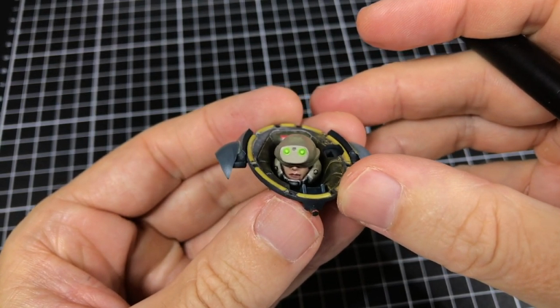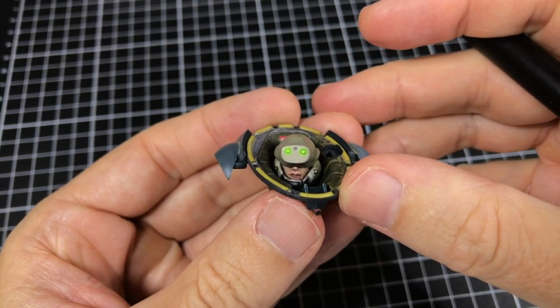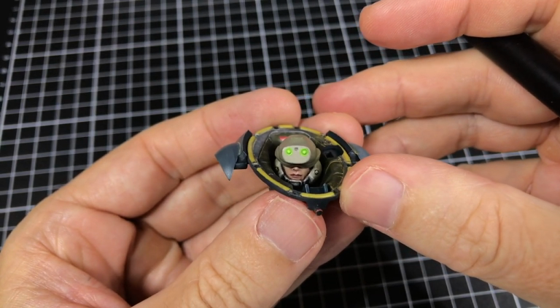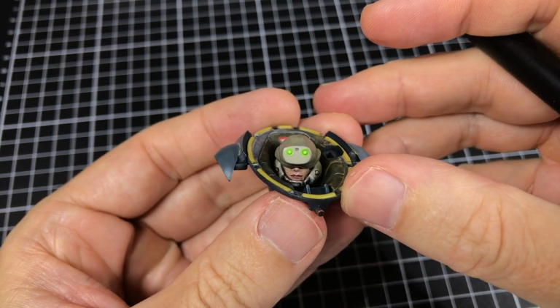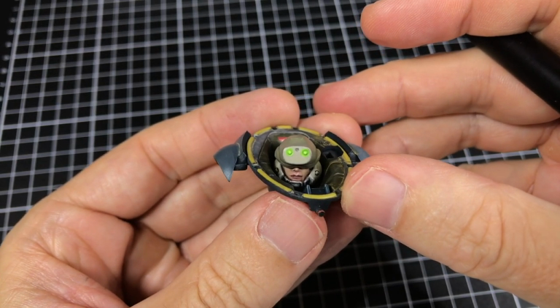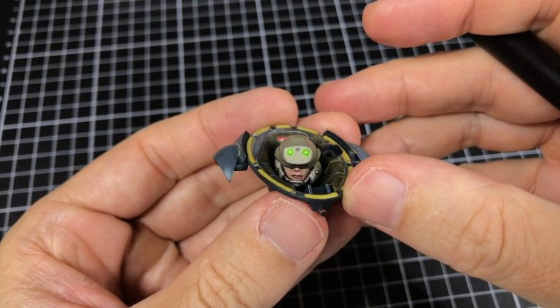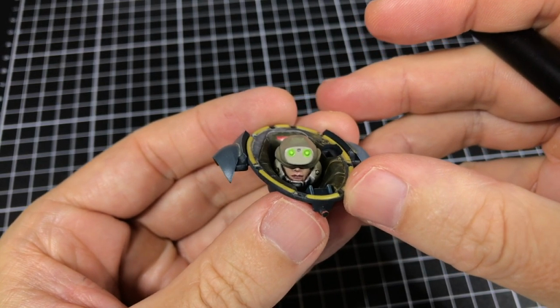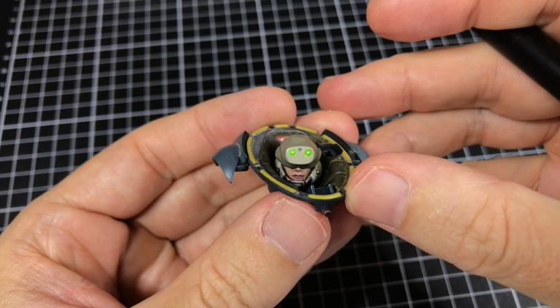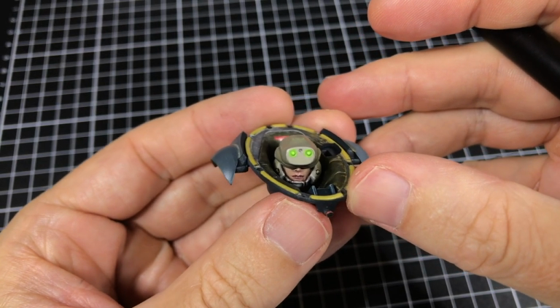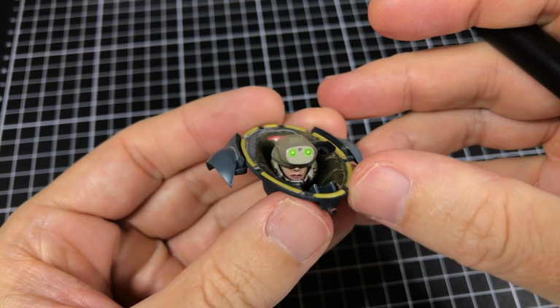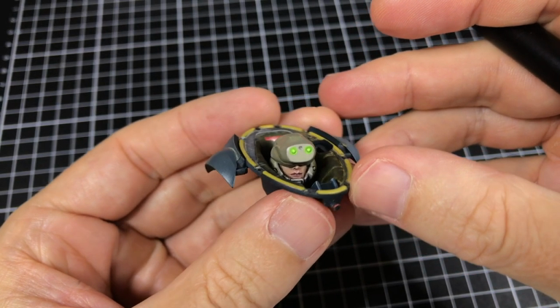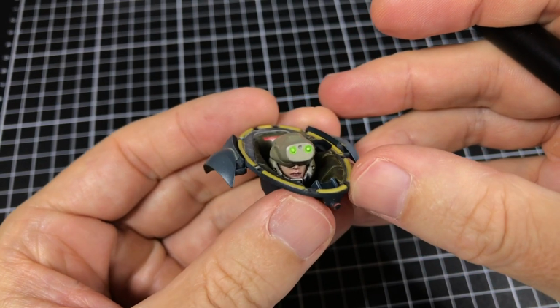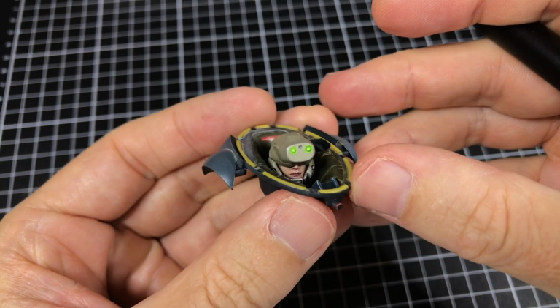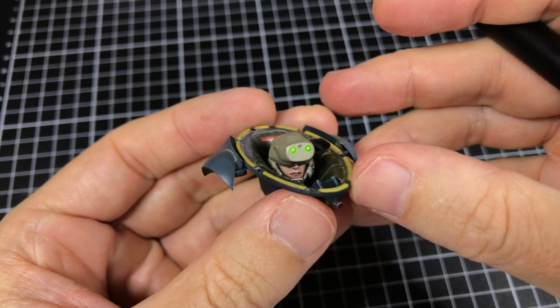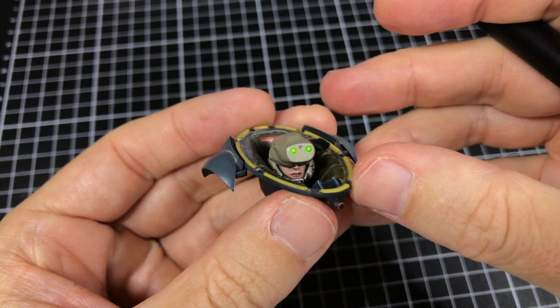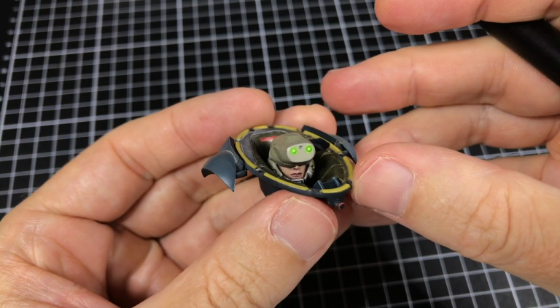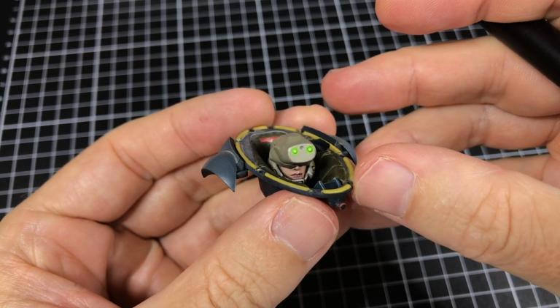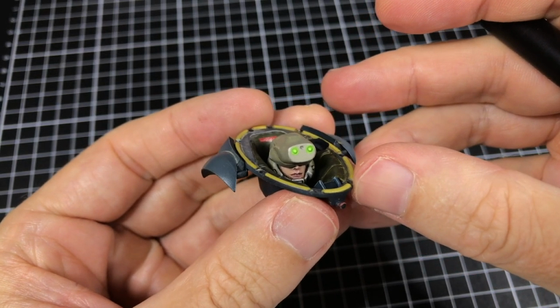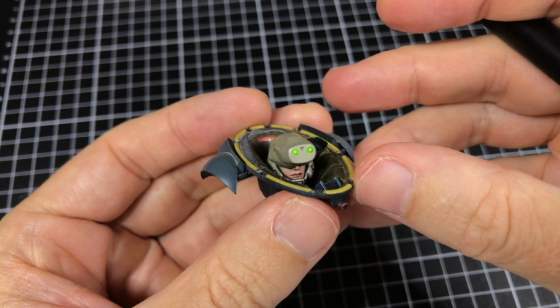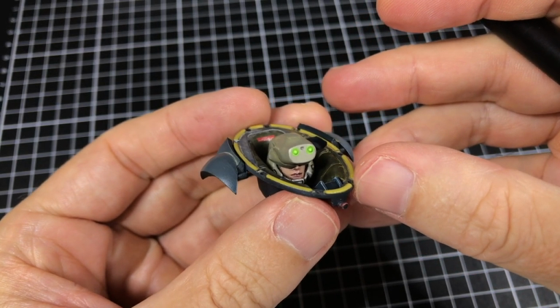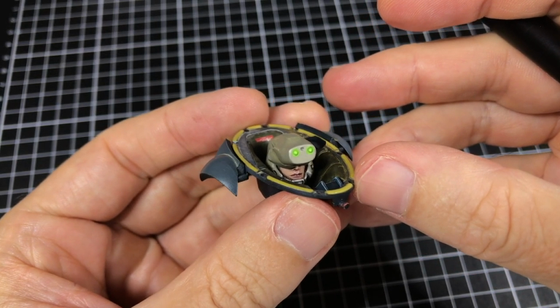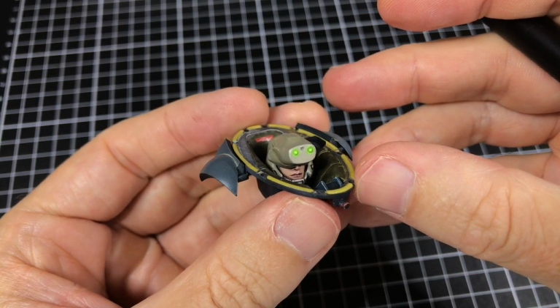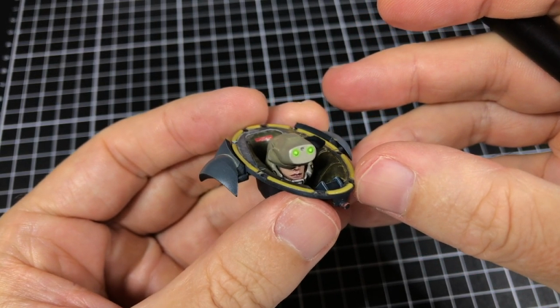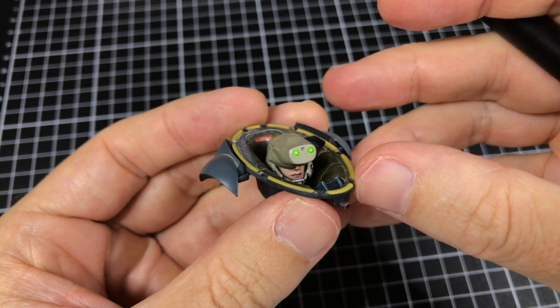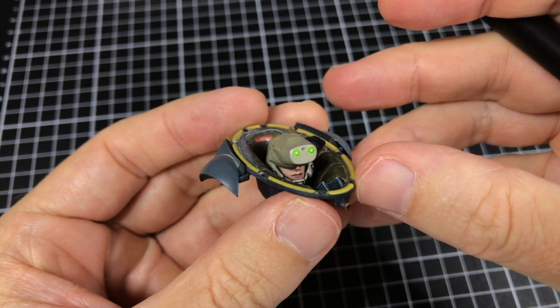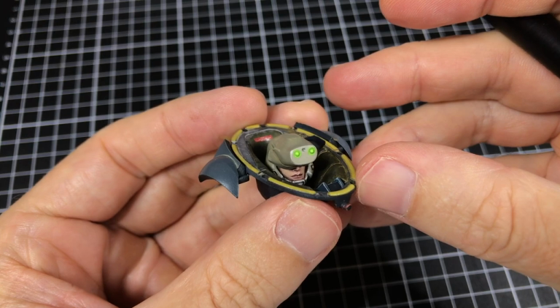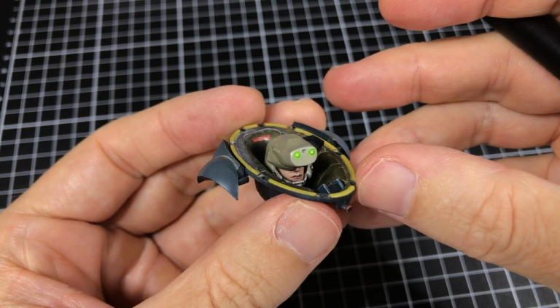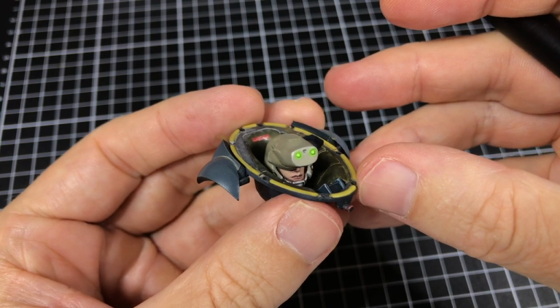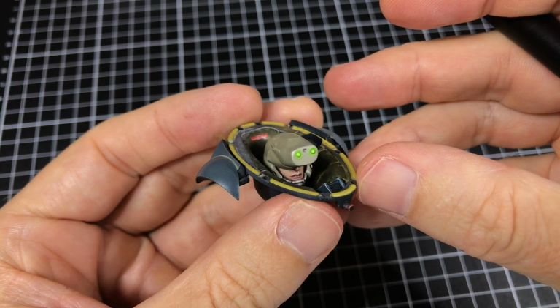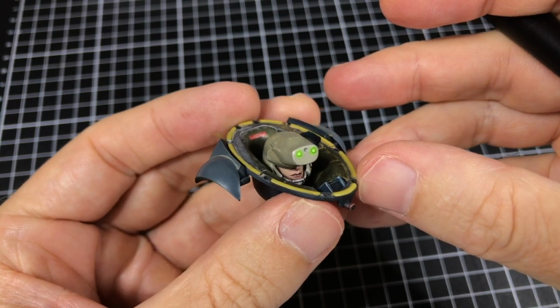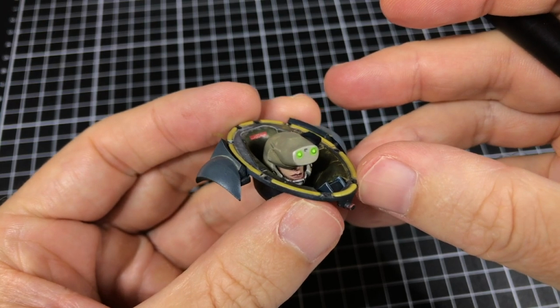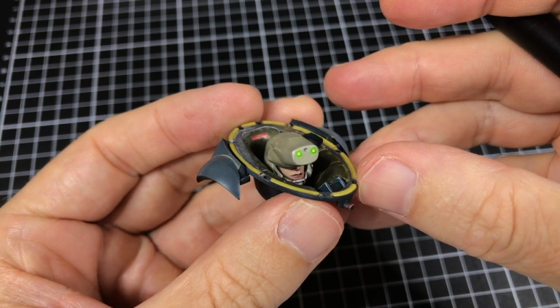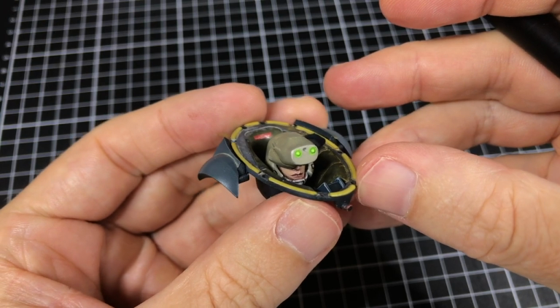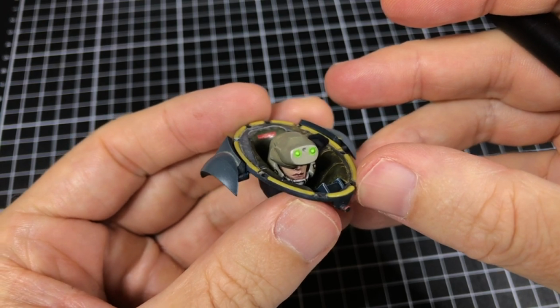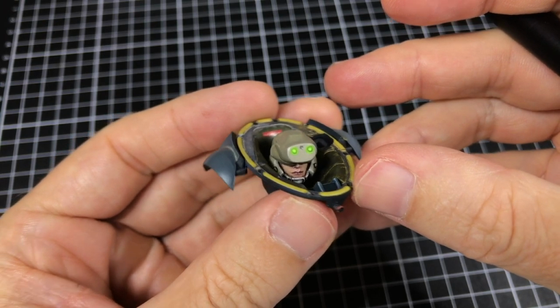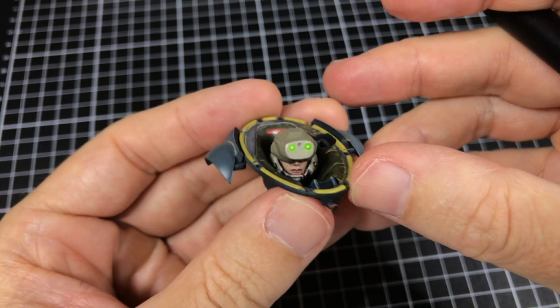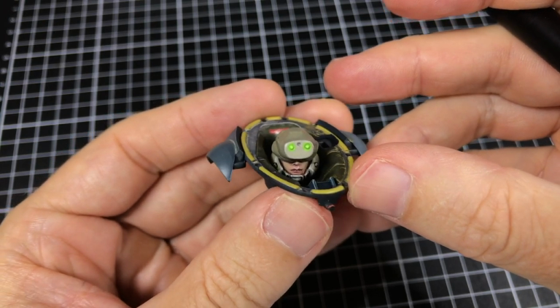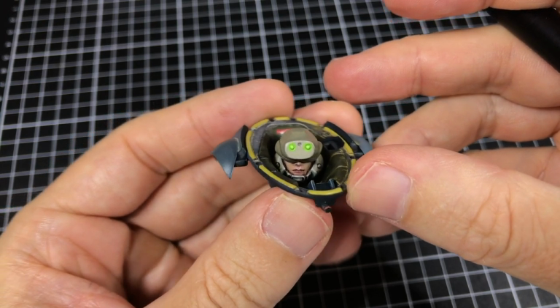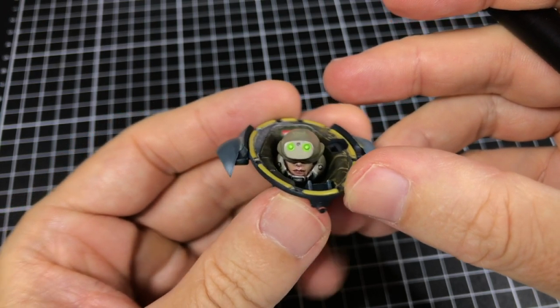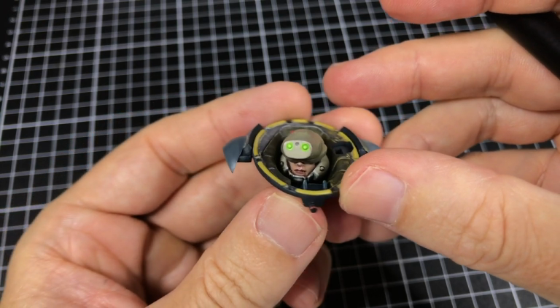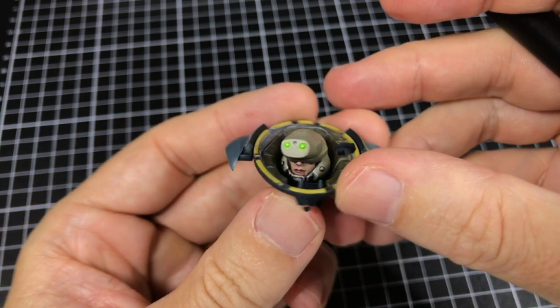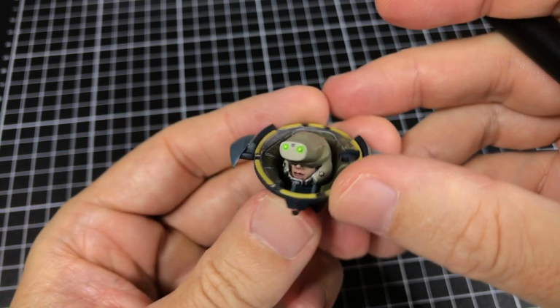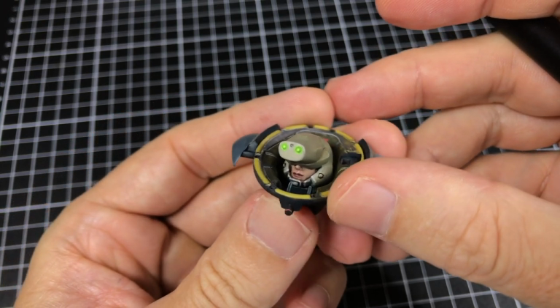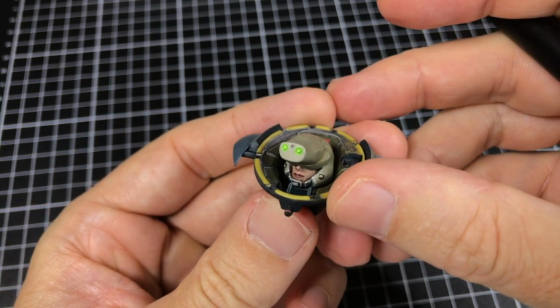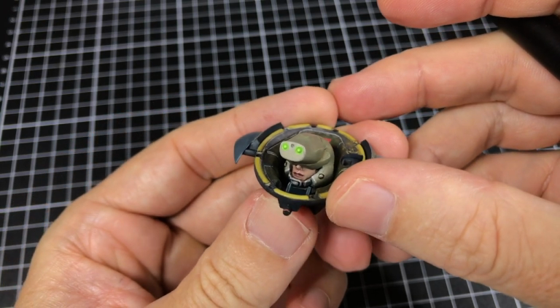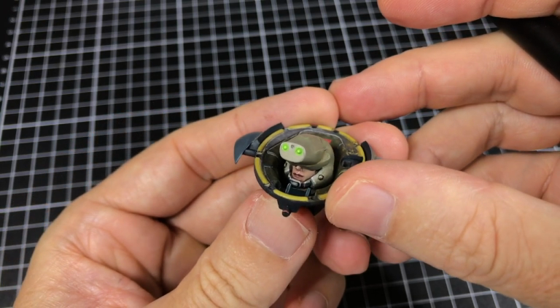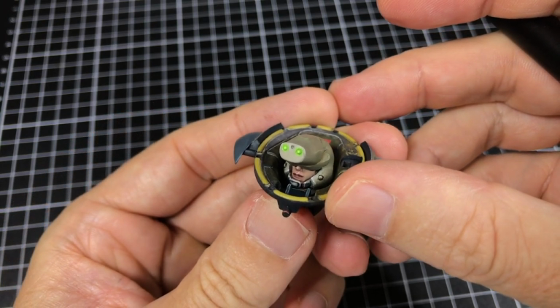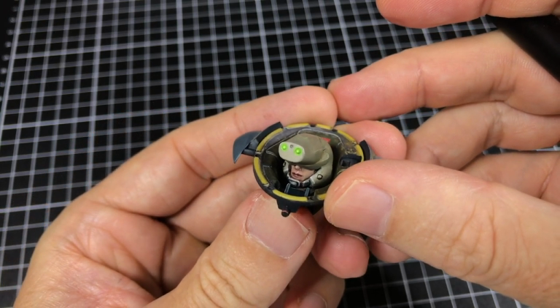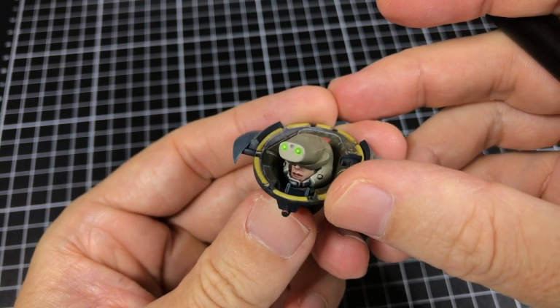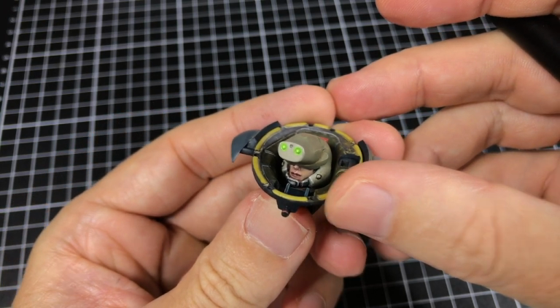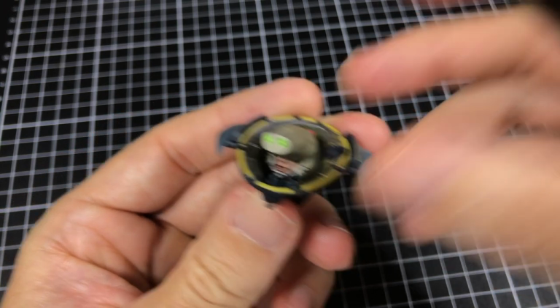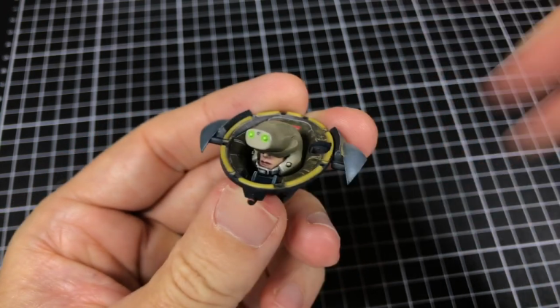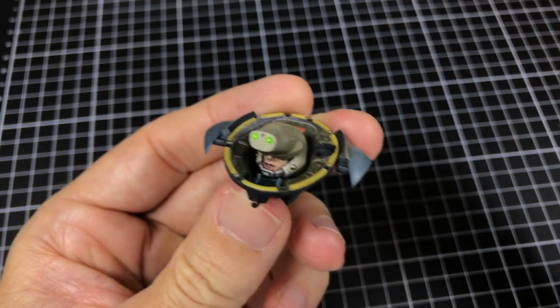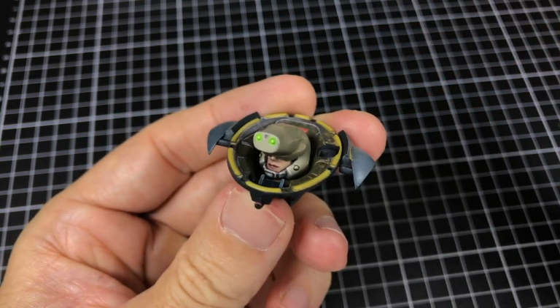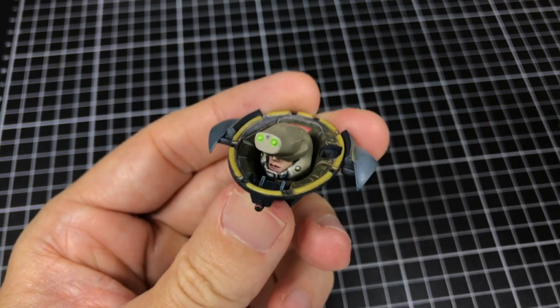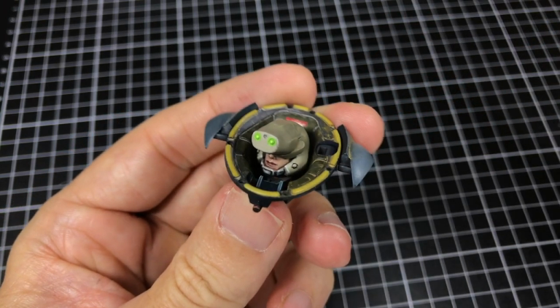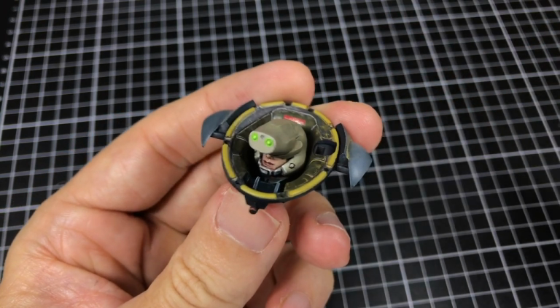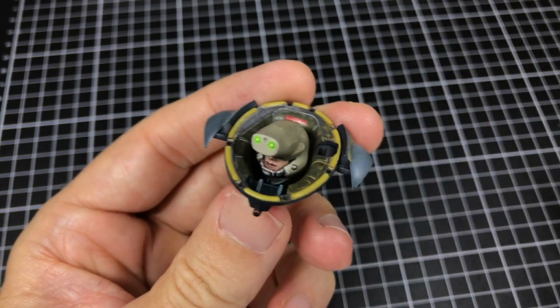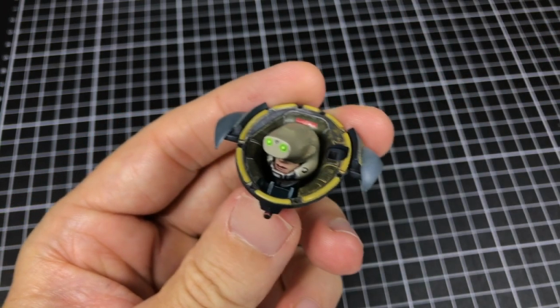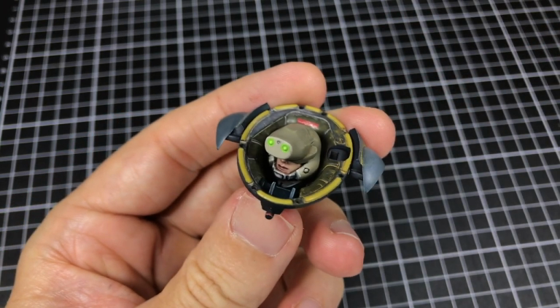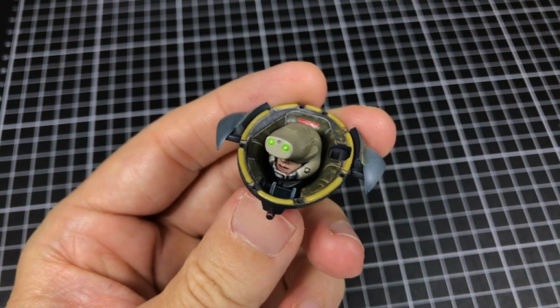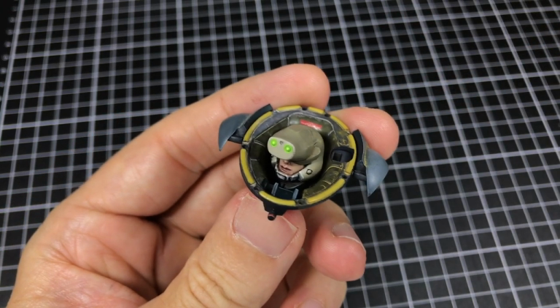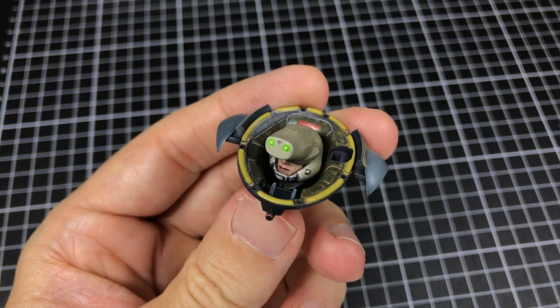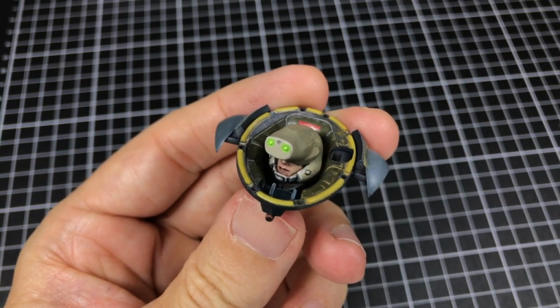Yeah, I really like that. Wow, cool — I think it's almost there.